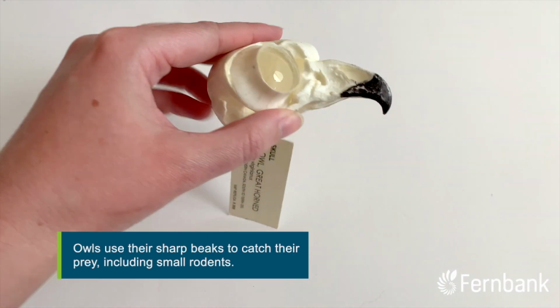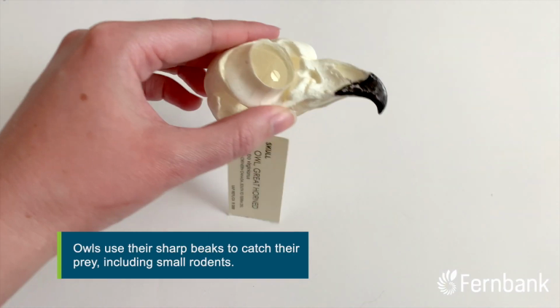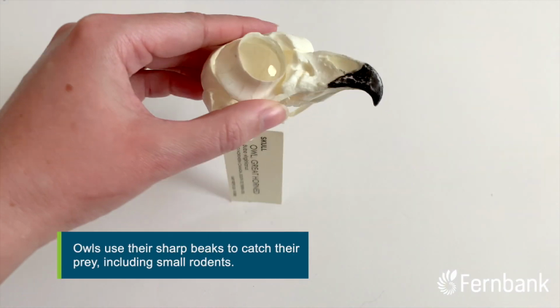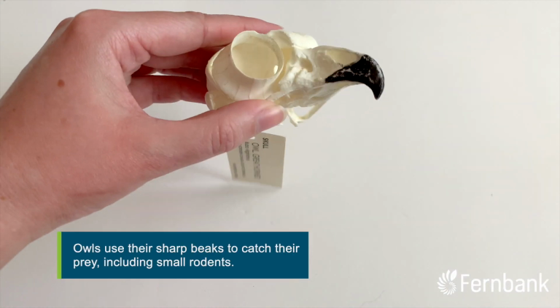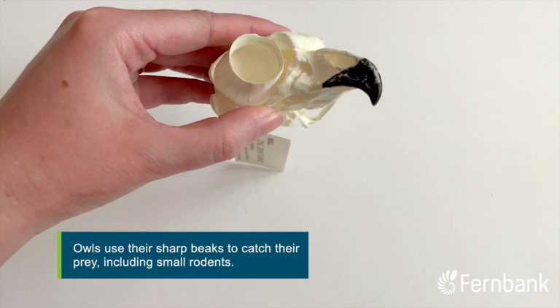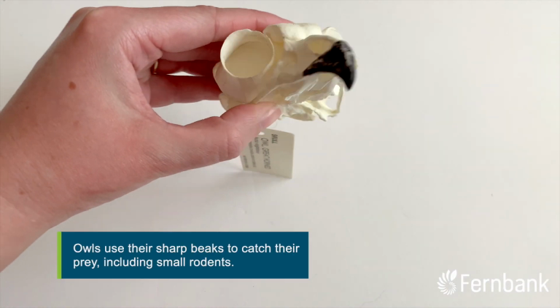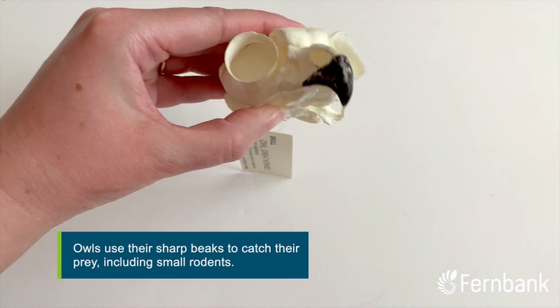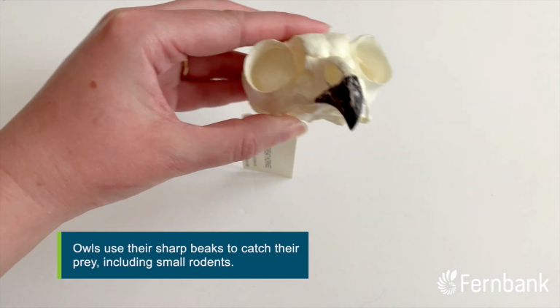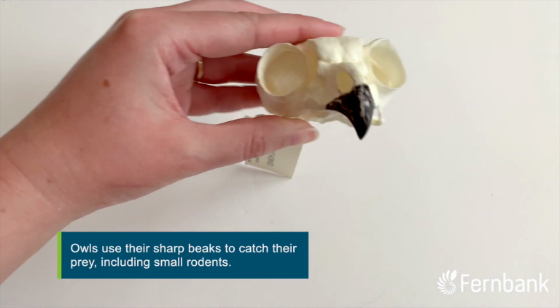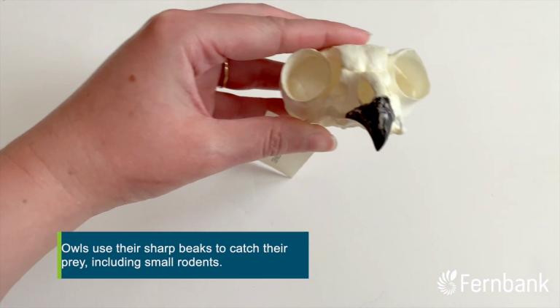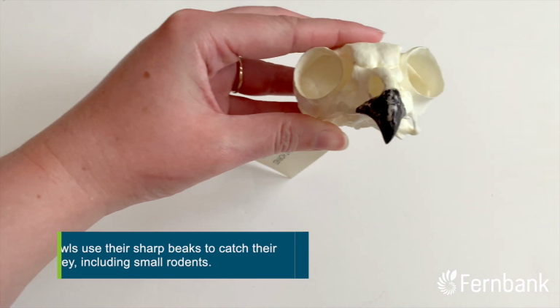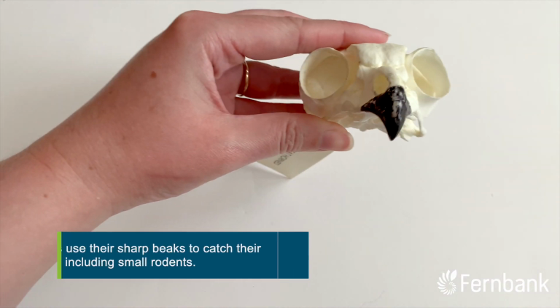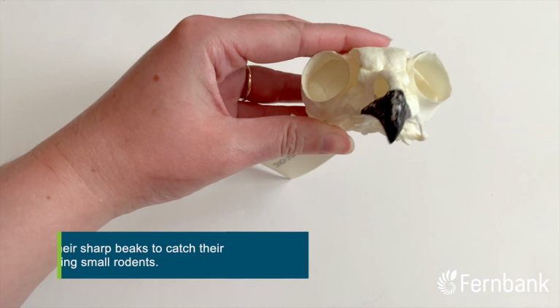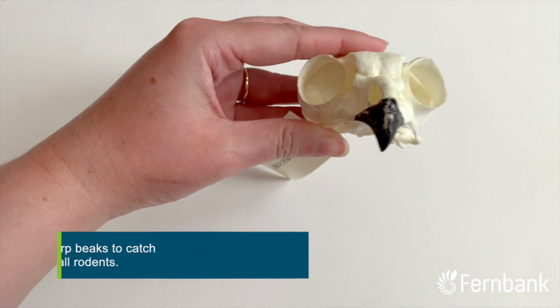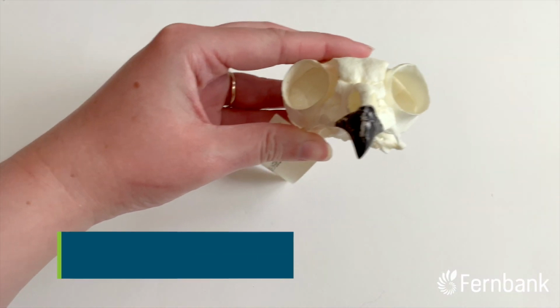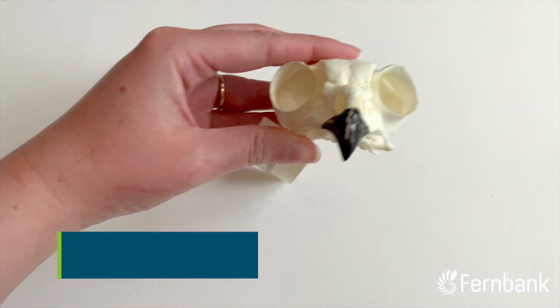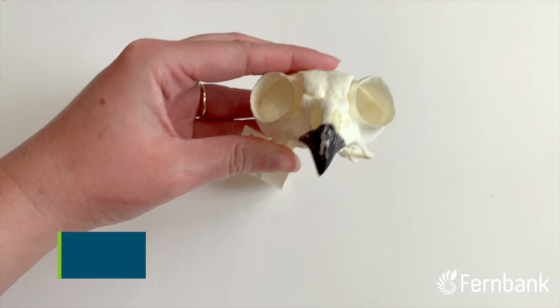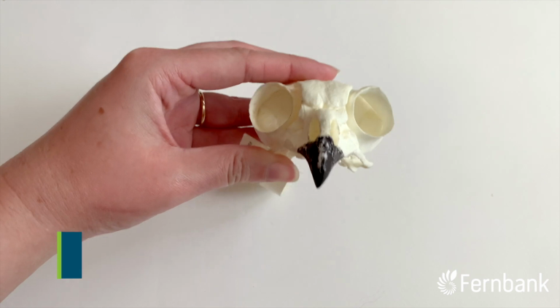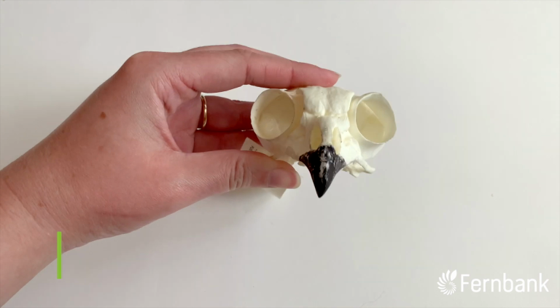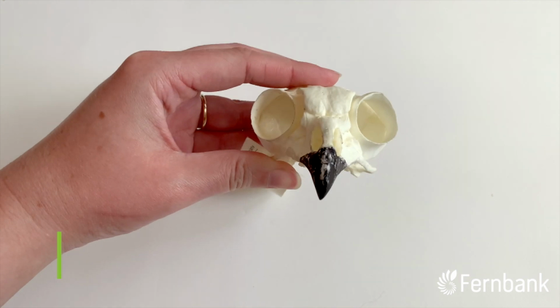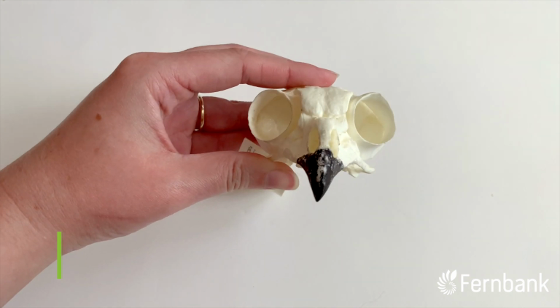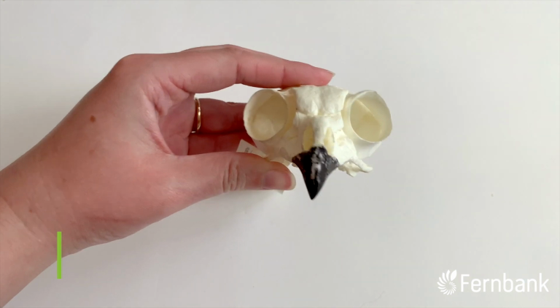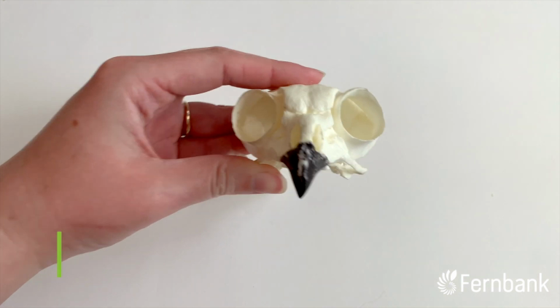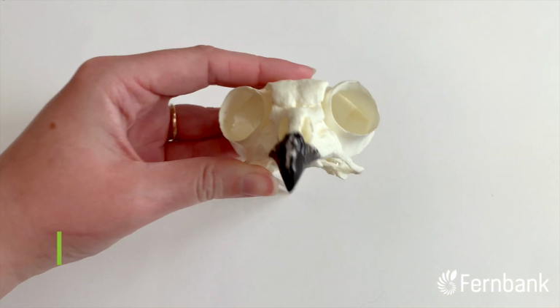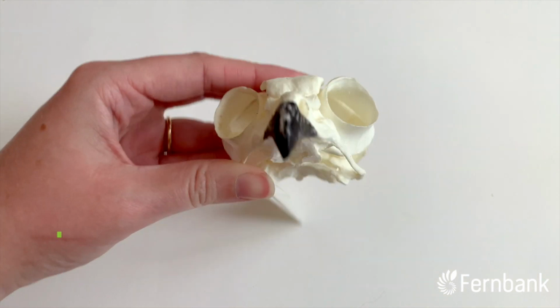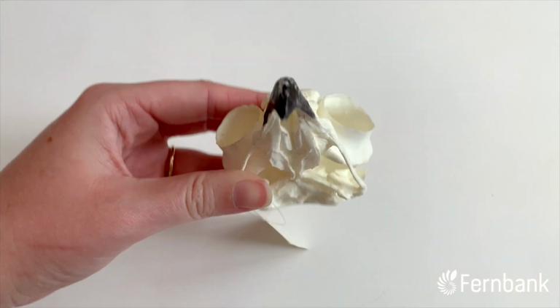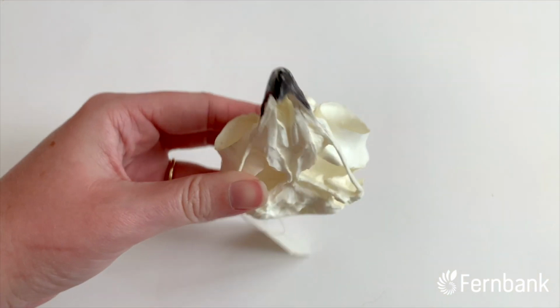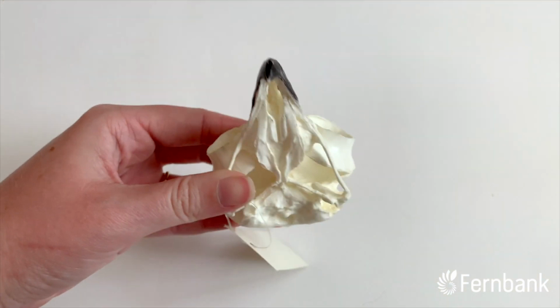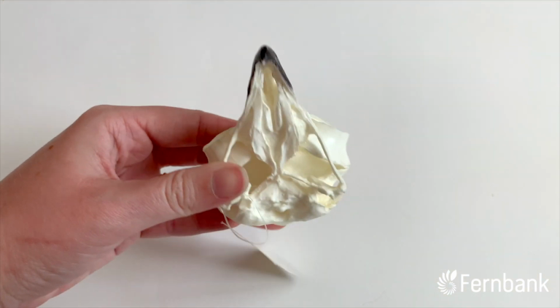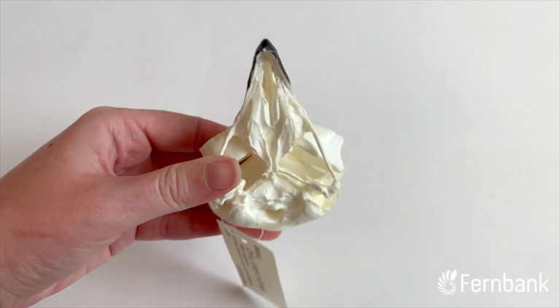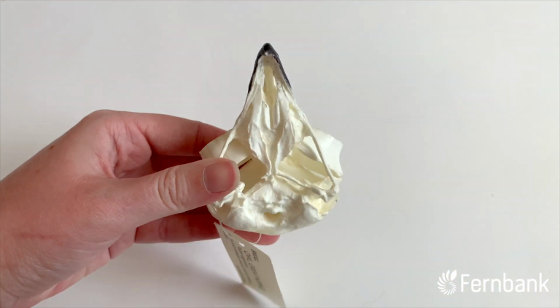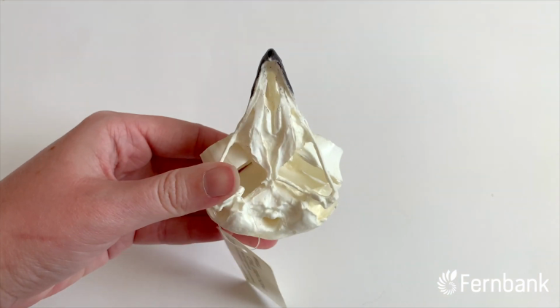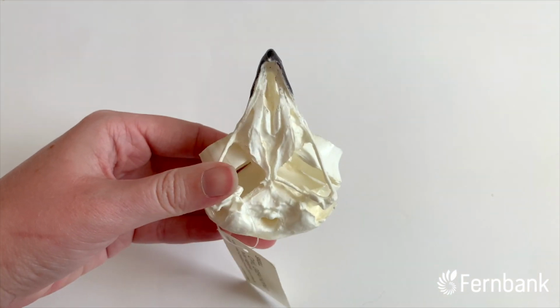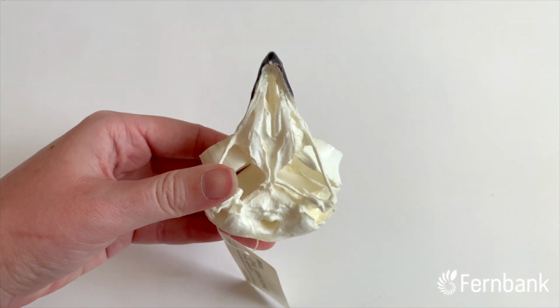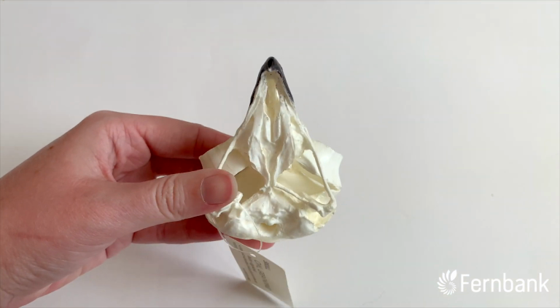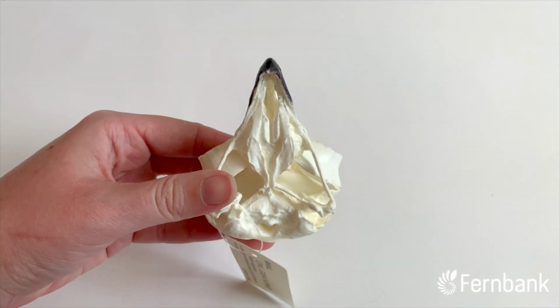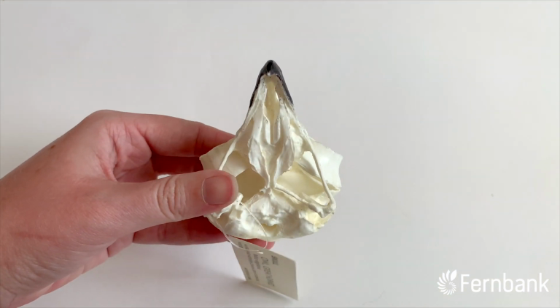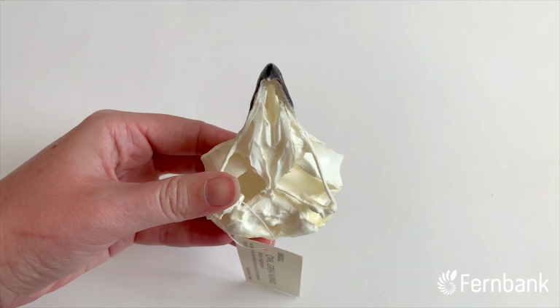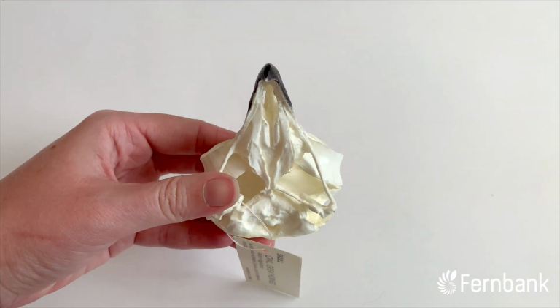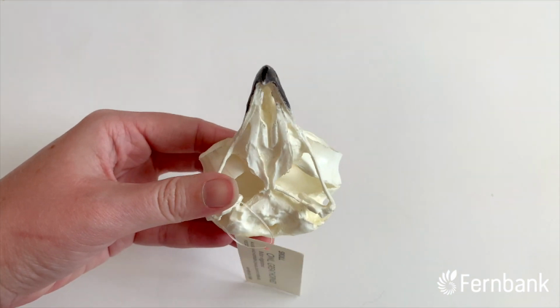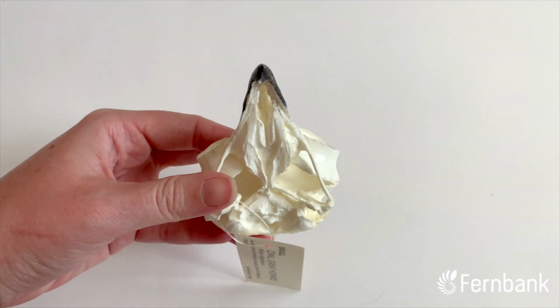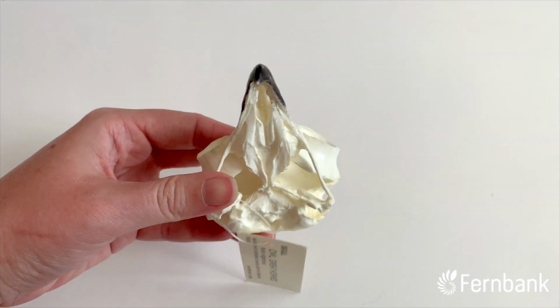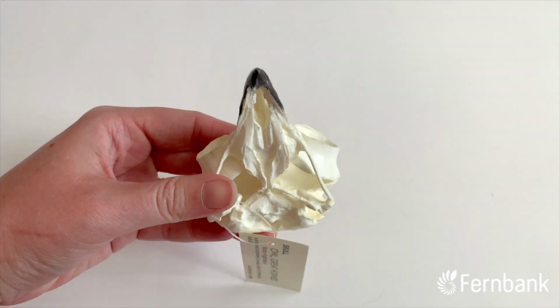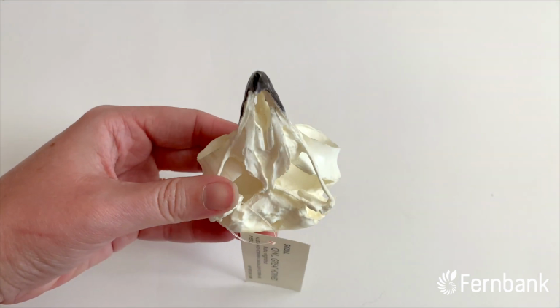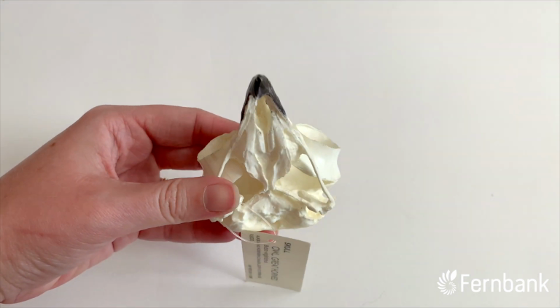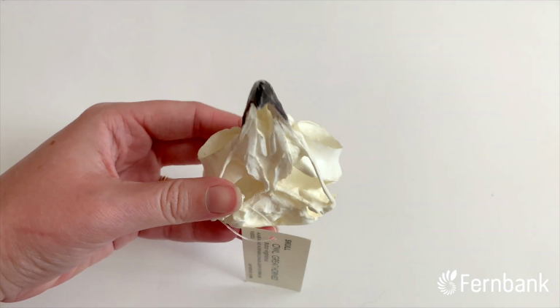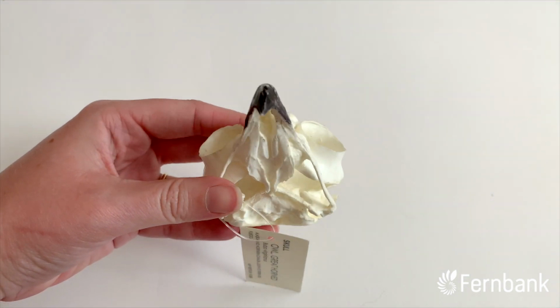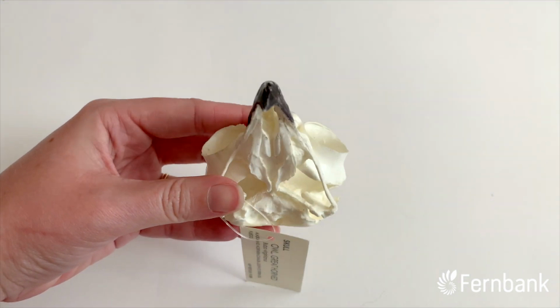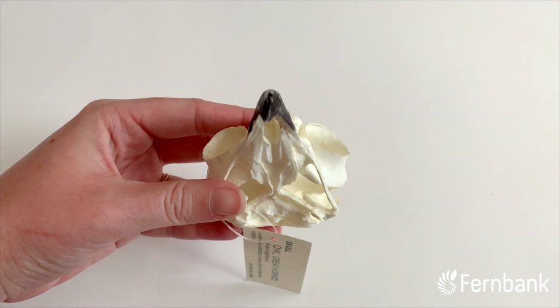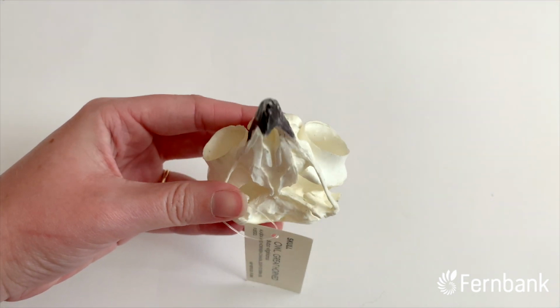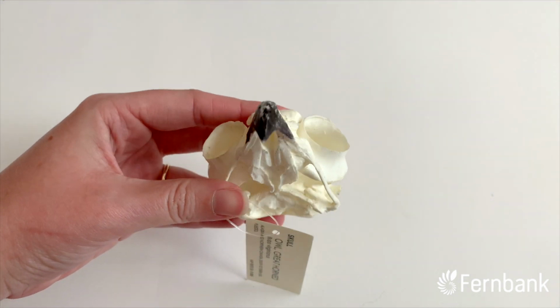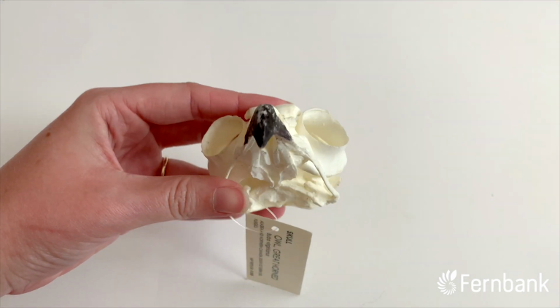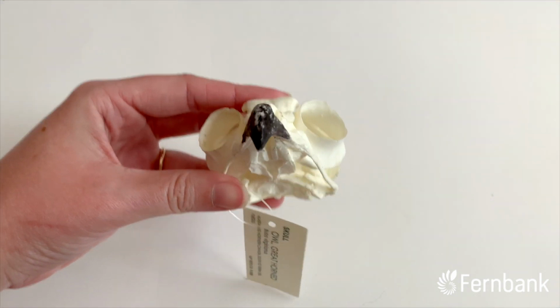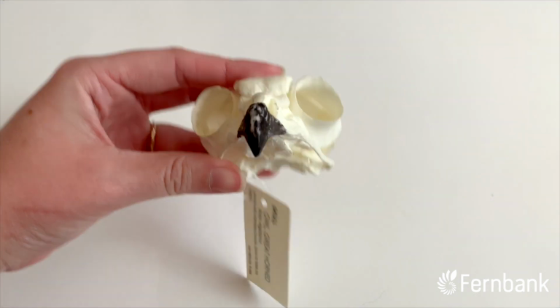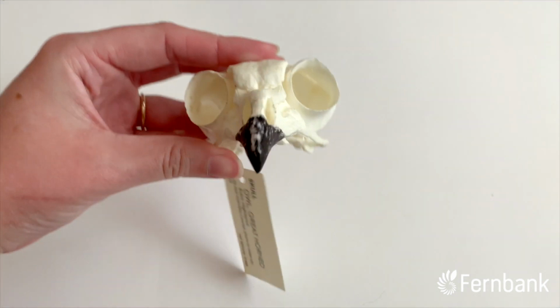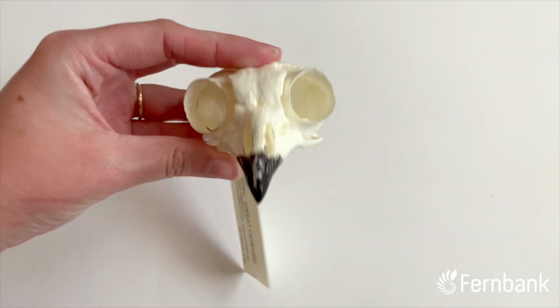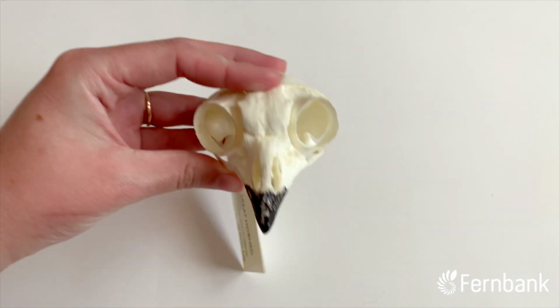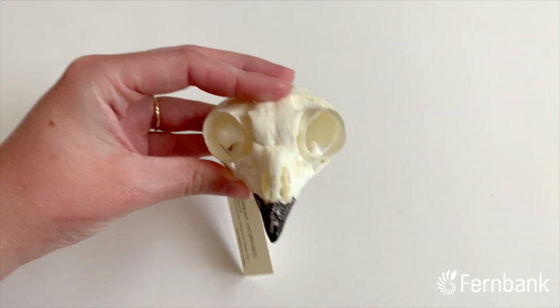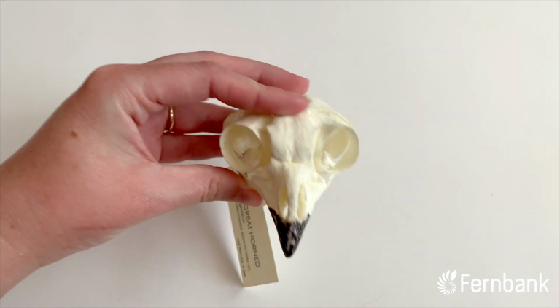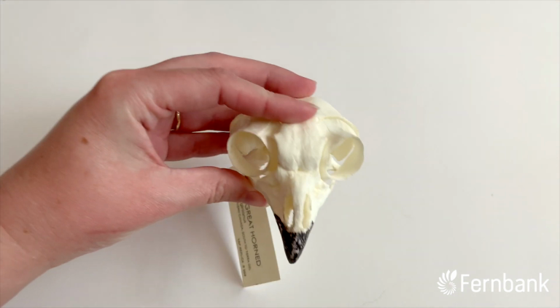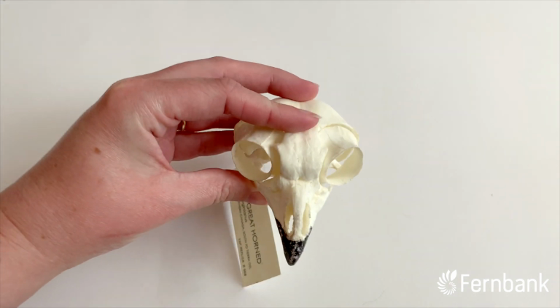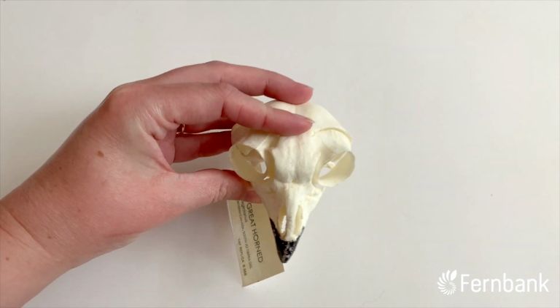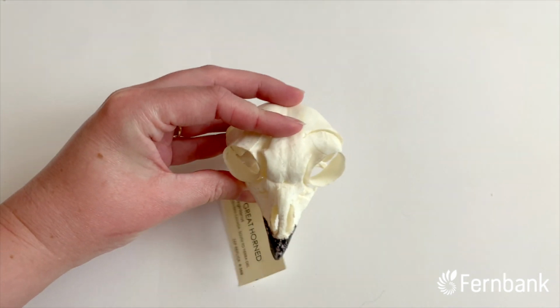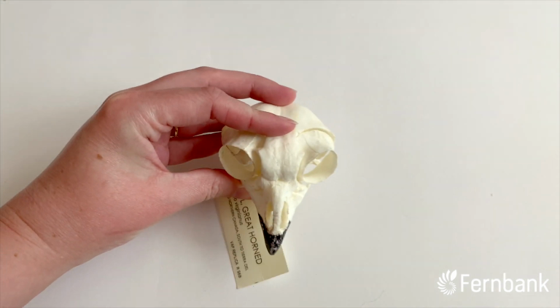But owls can't chew their food with these beaks because they don't have any teeth, so instead they have to swallow their prey whole.